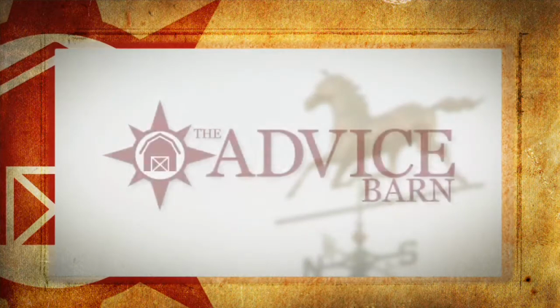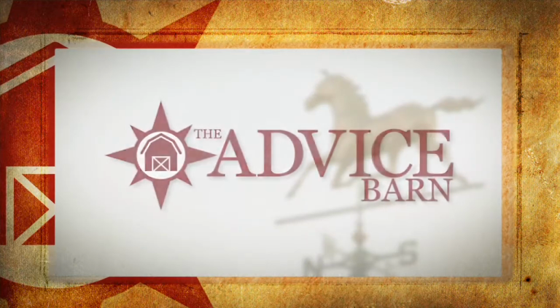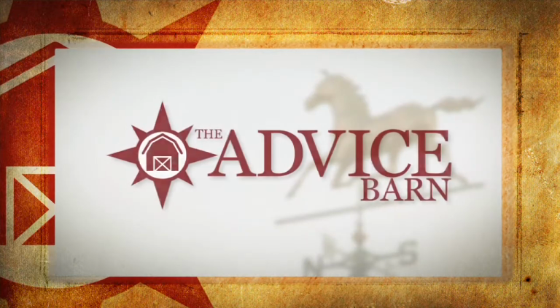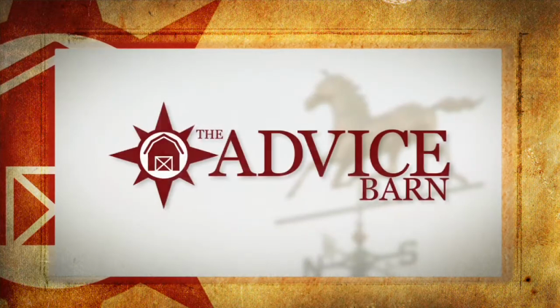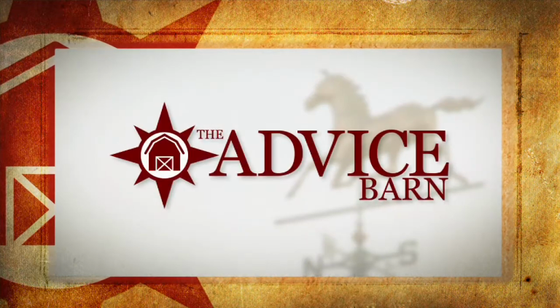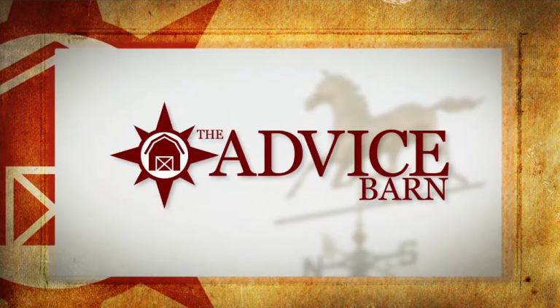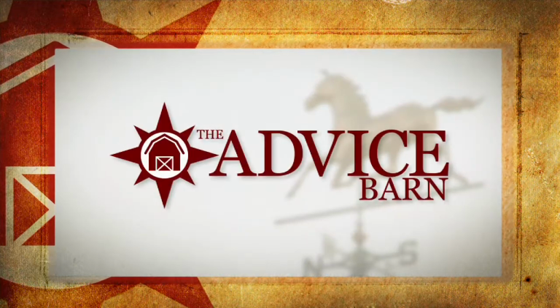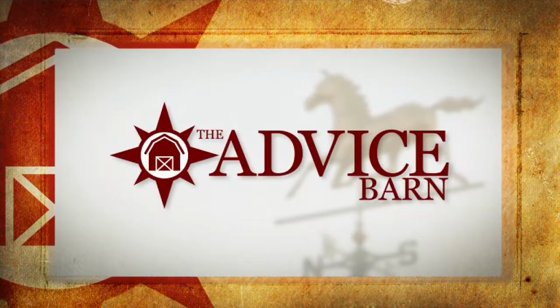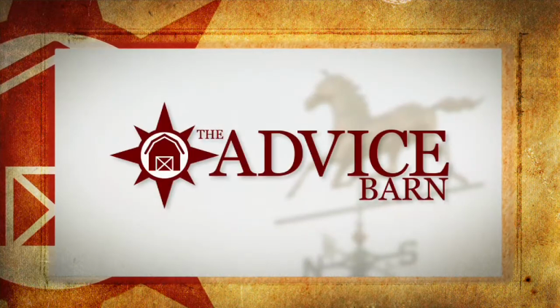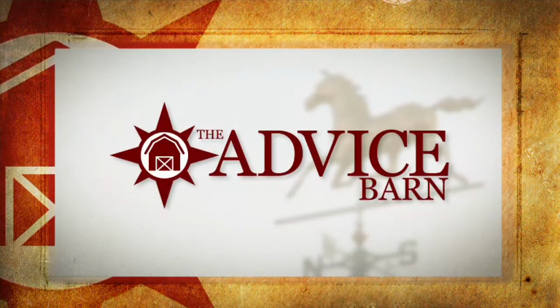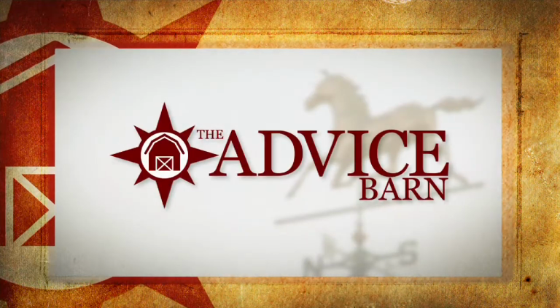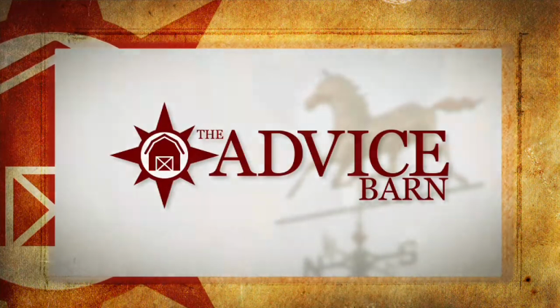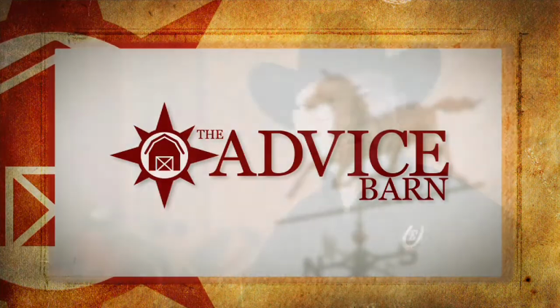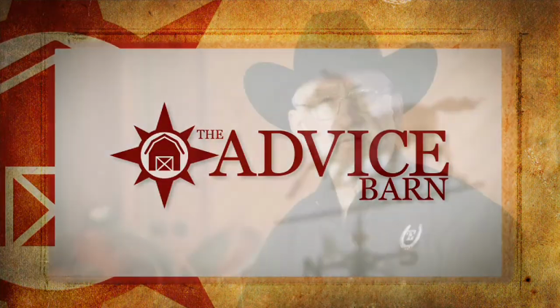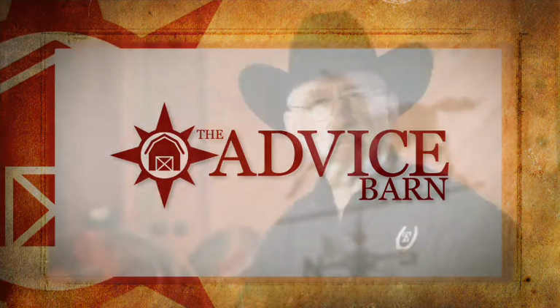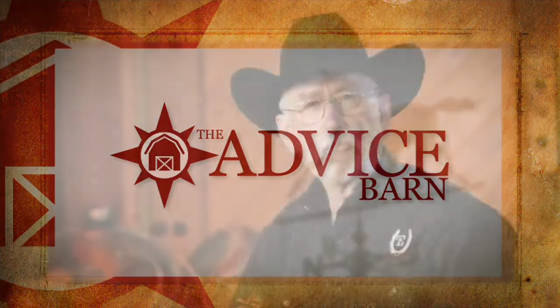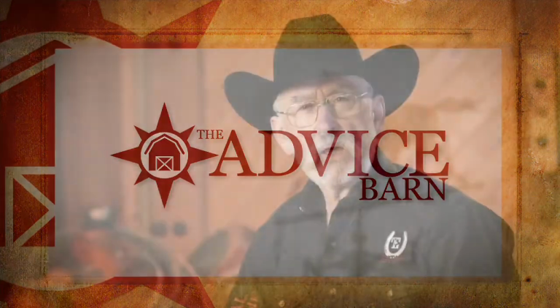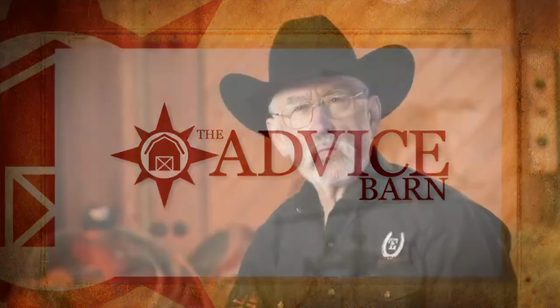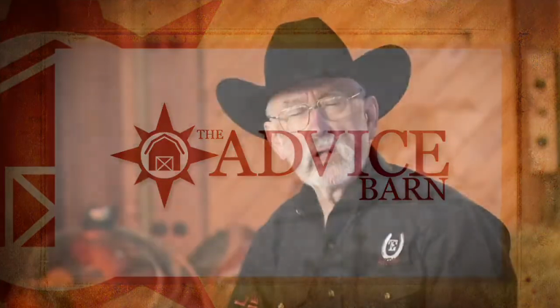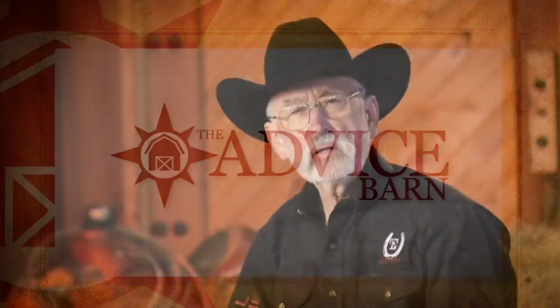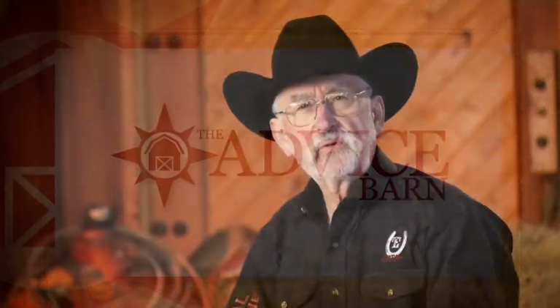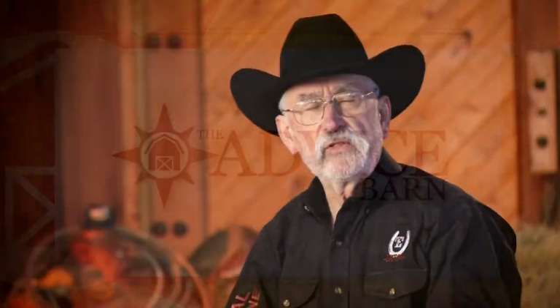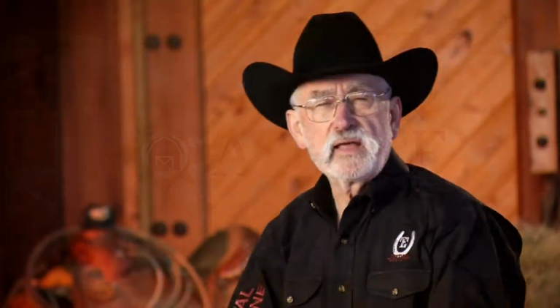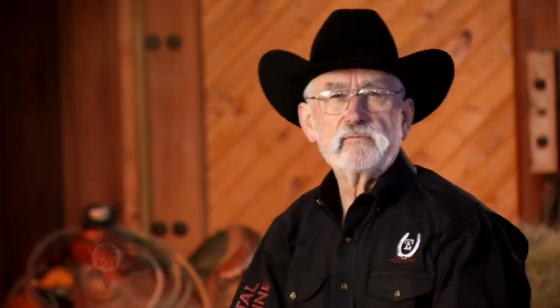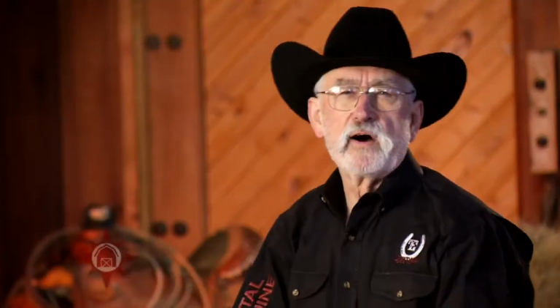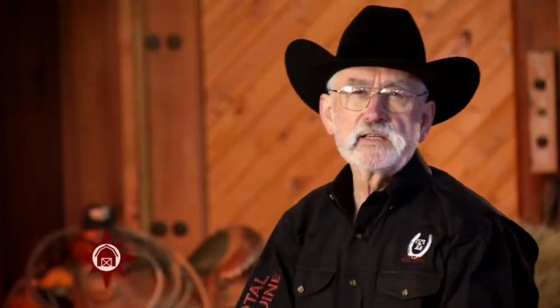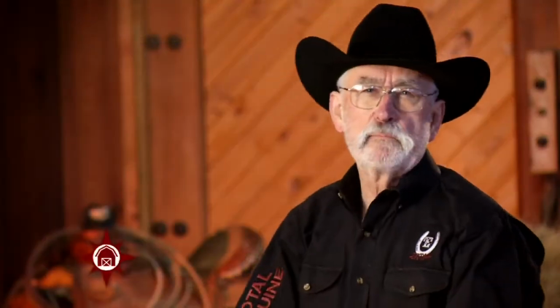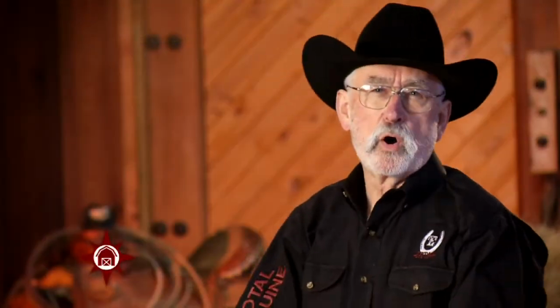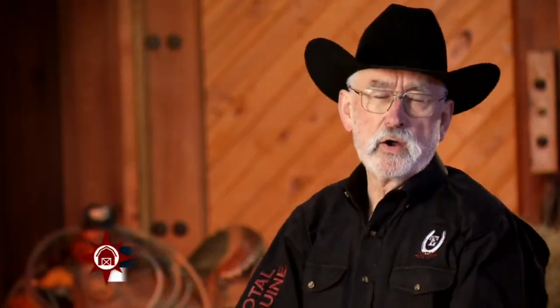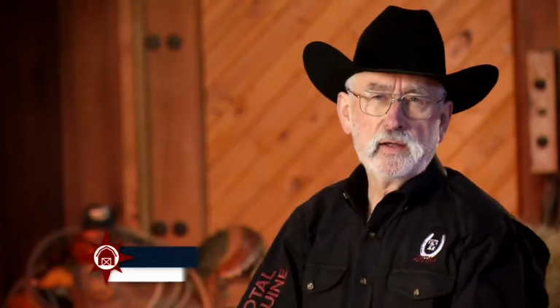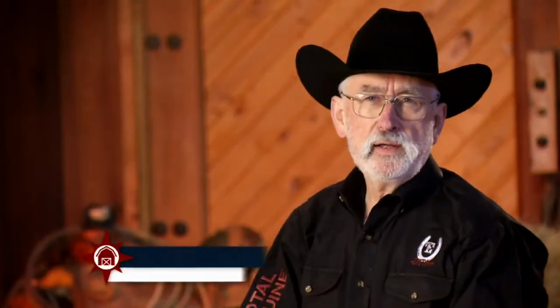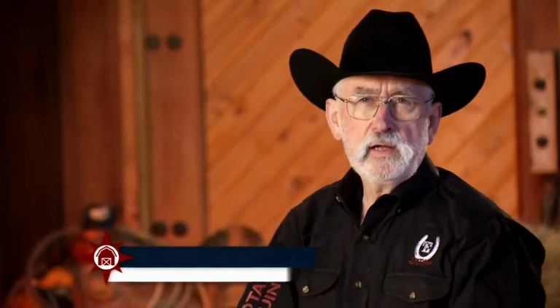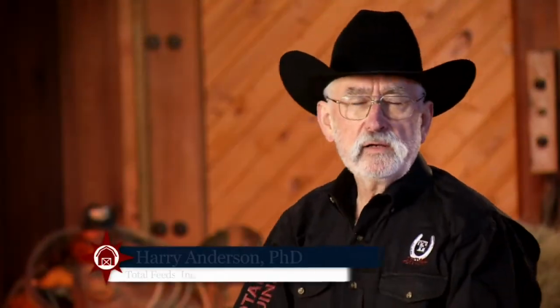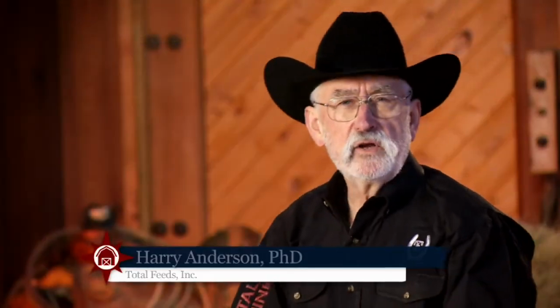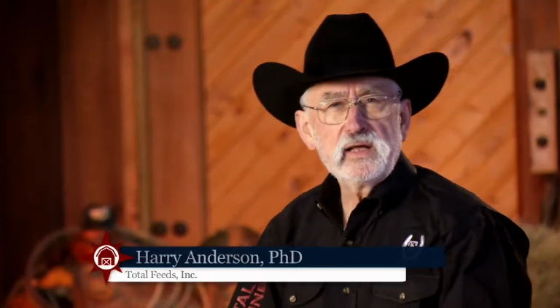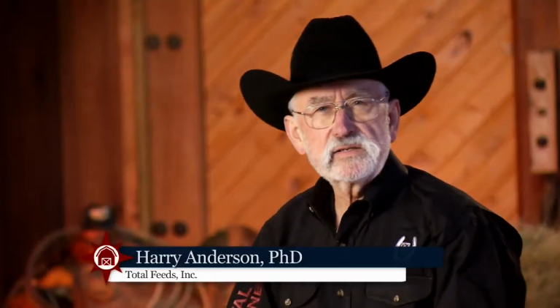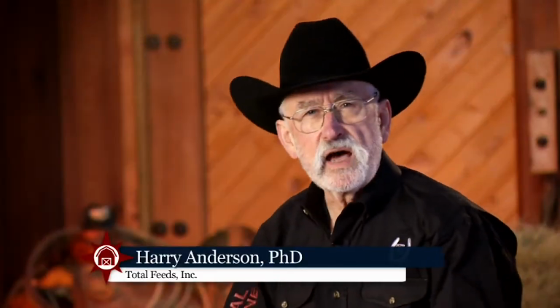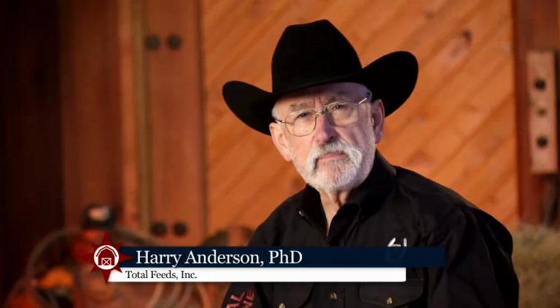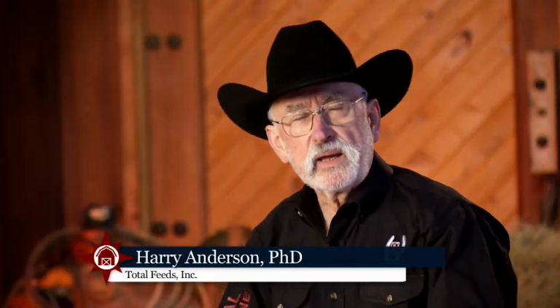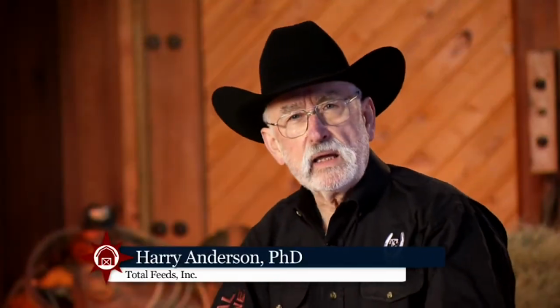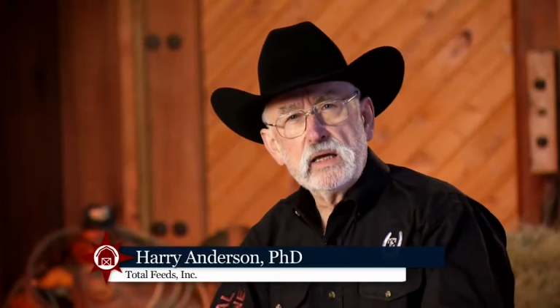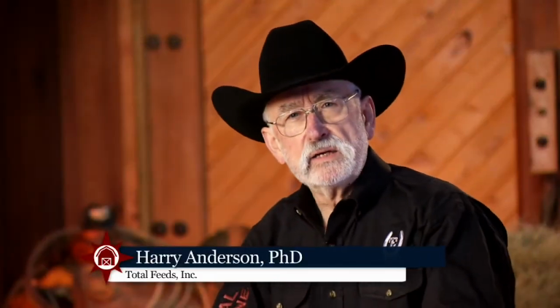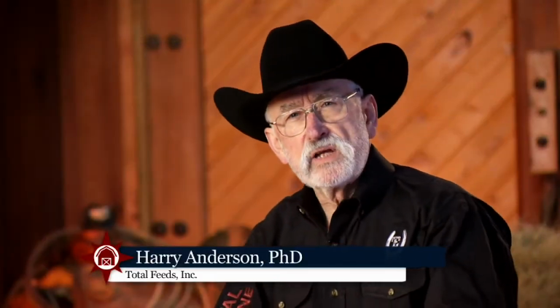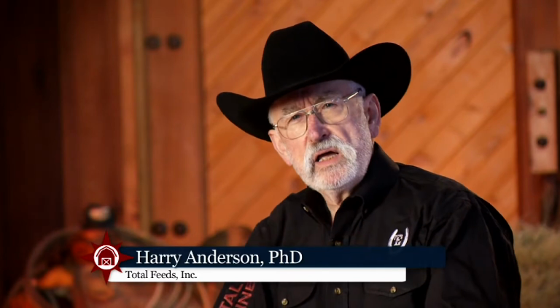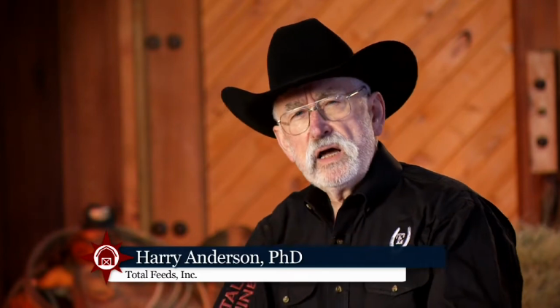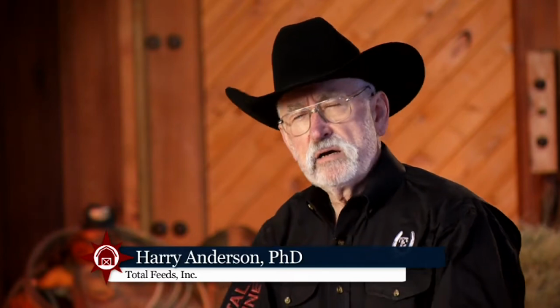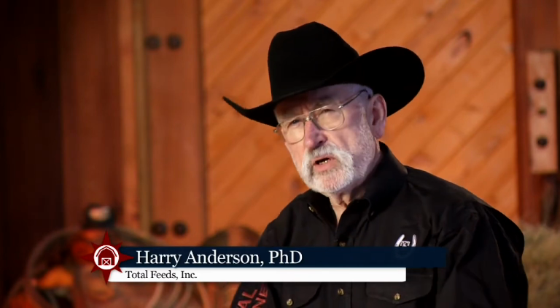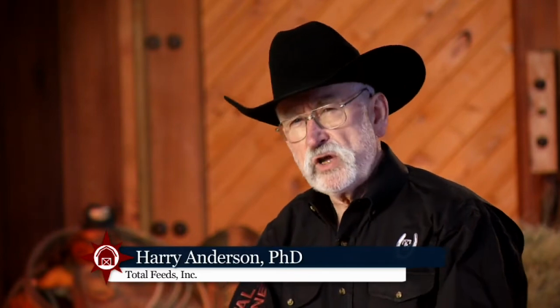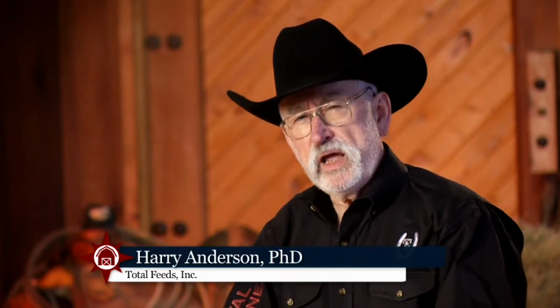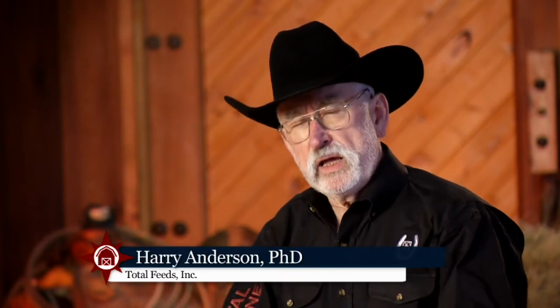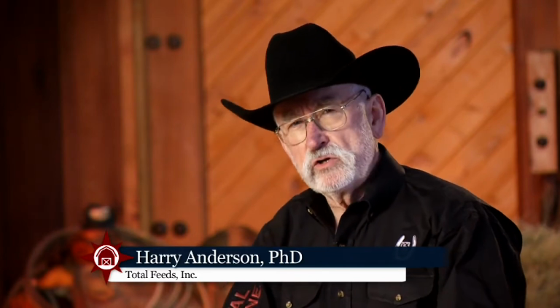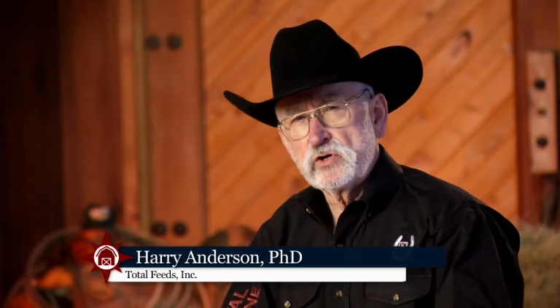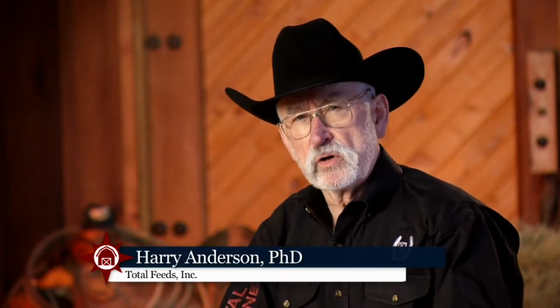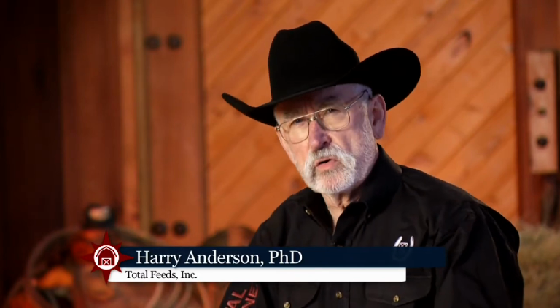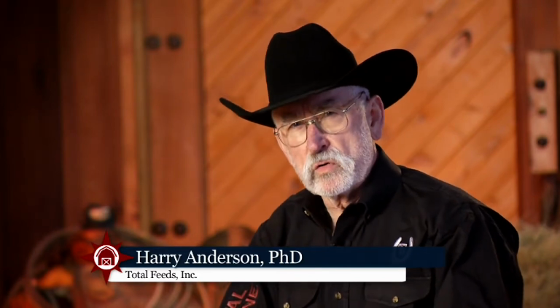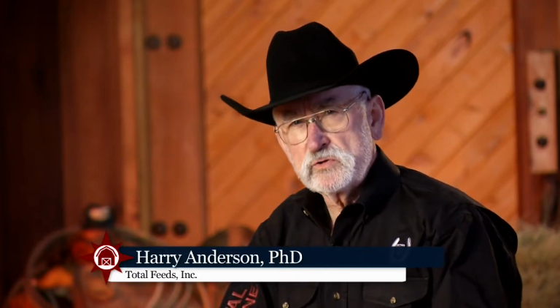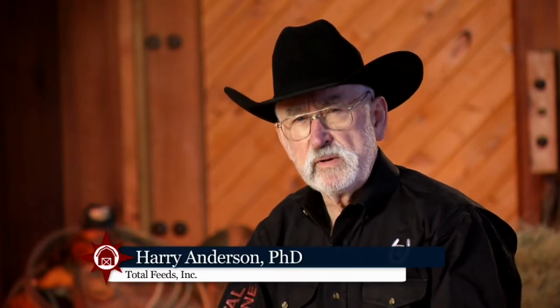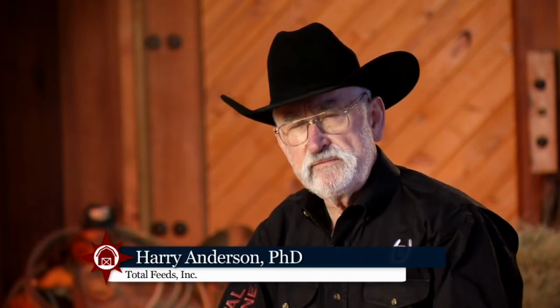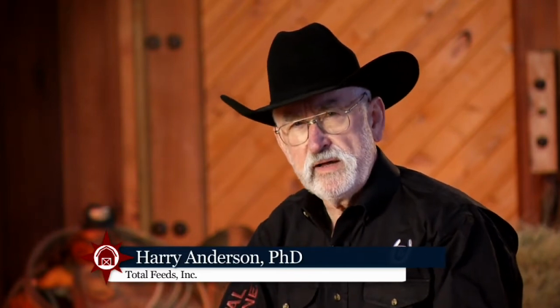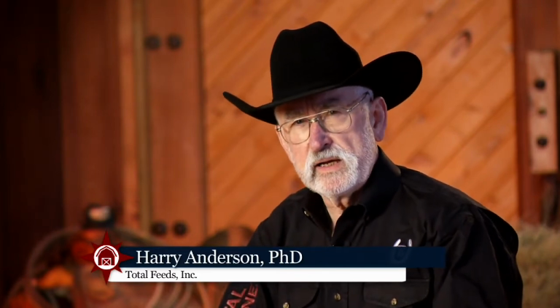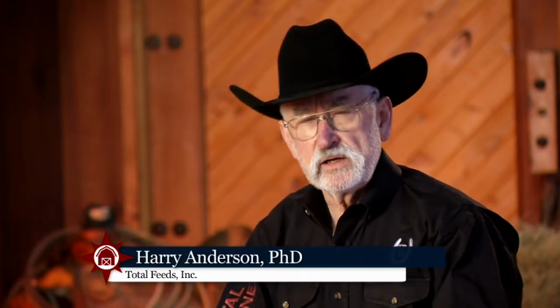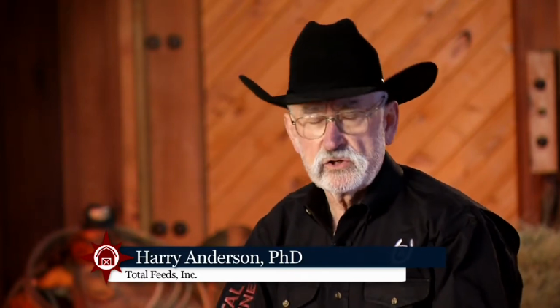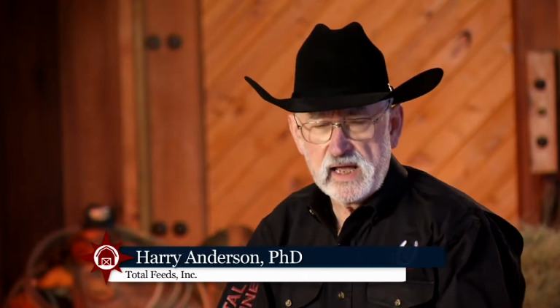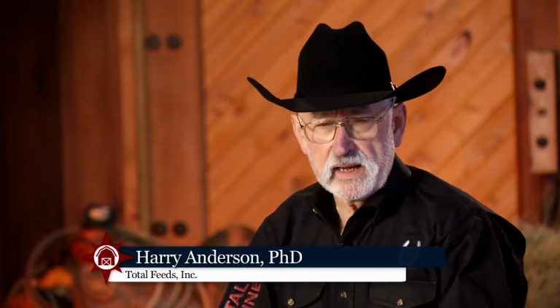Hi, this is Dr. Harry Anderson. Welcome to The Advice Barn. Today's topic is, how much hay should a horse be fed each day?